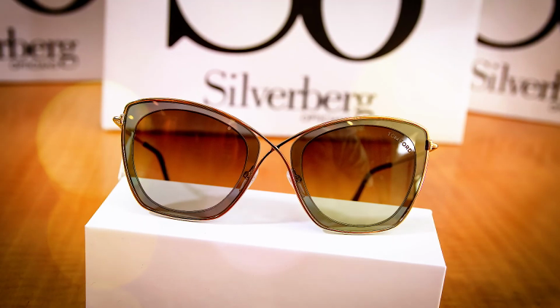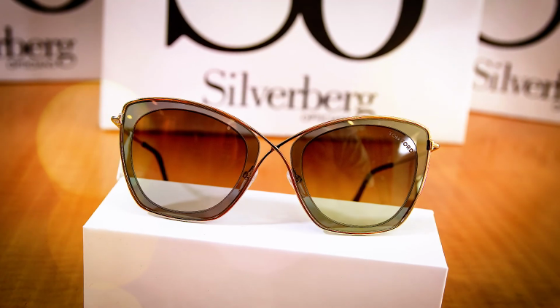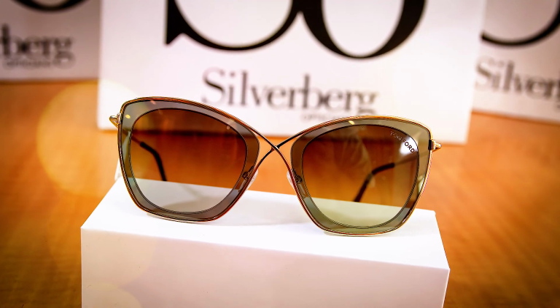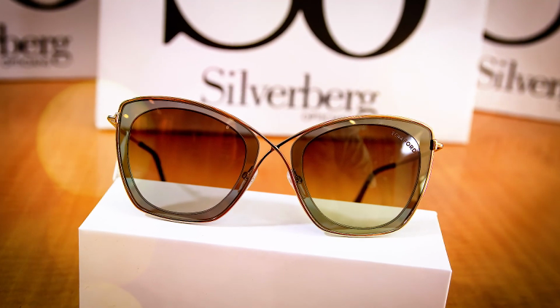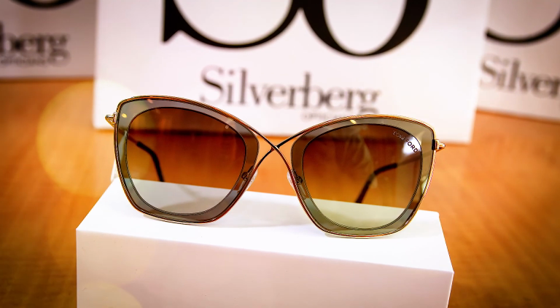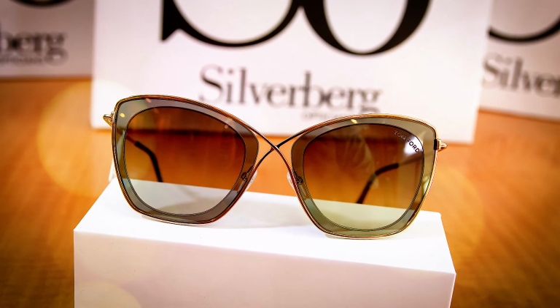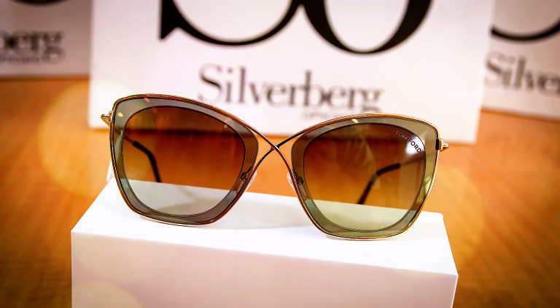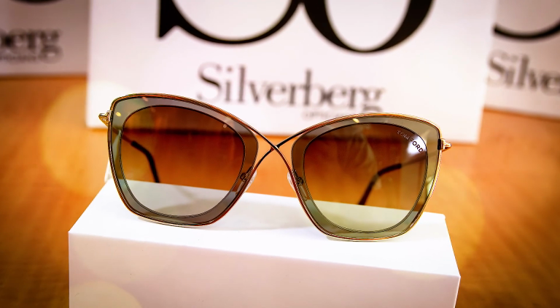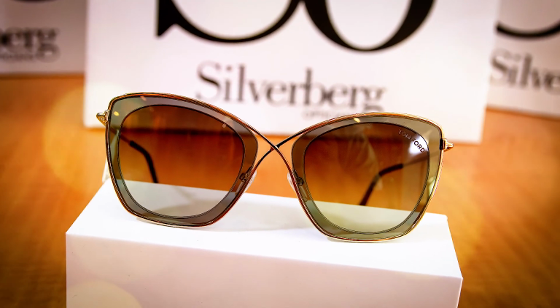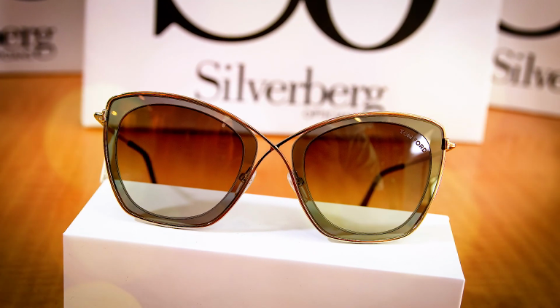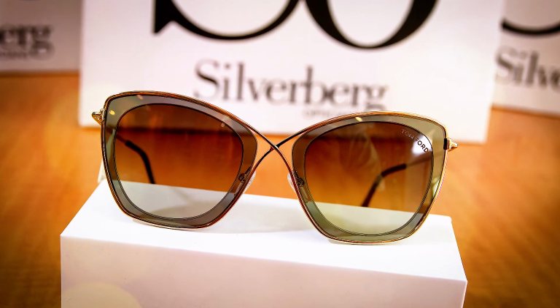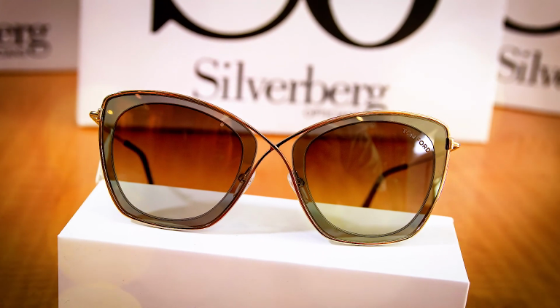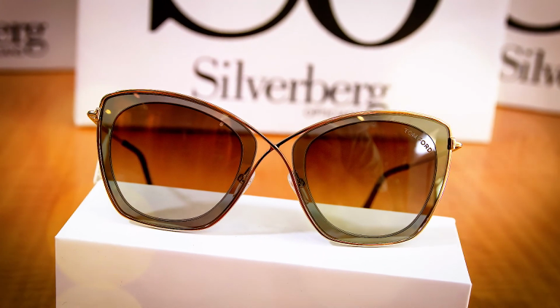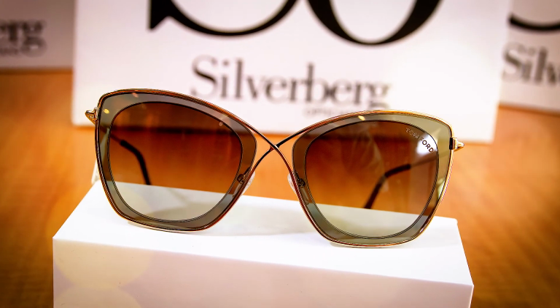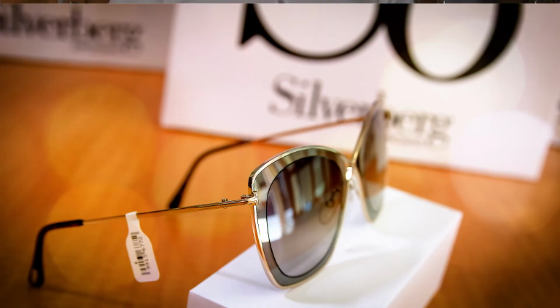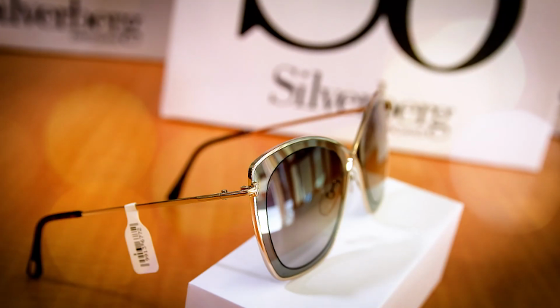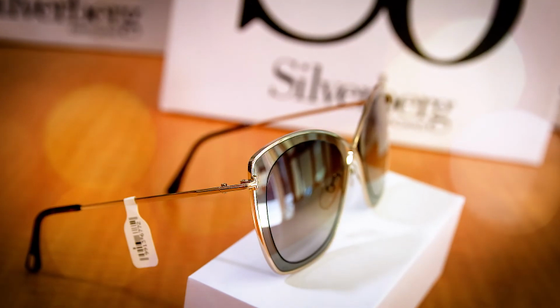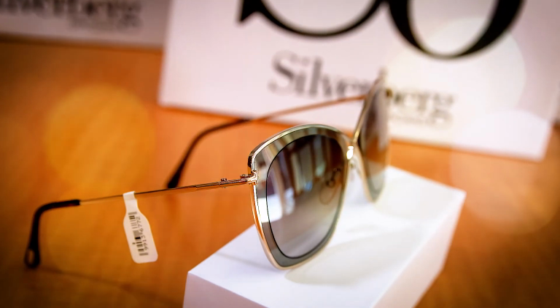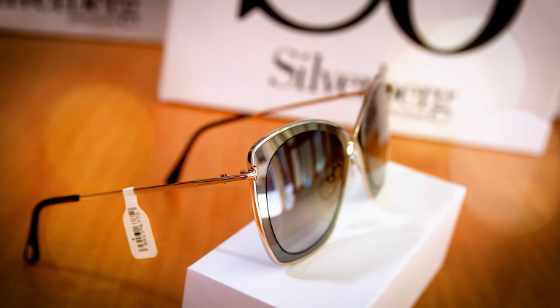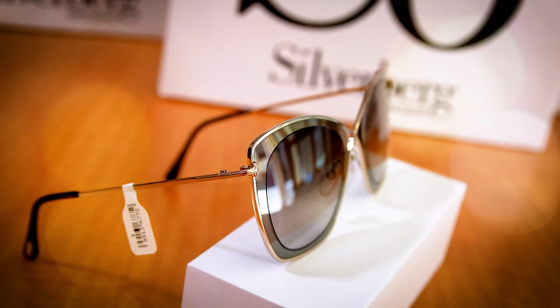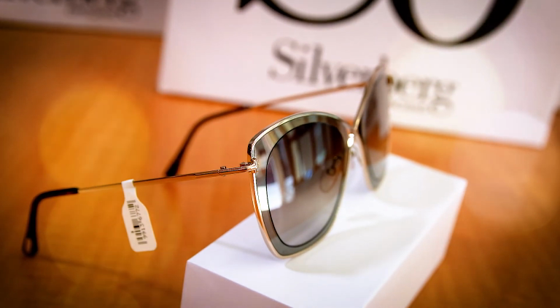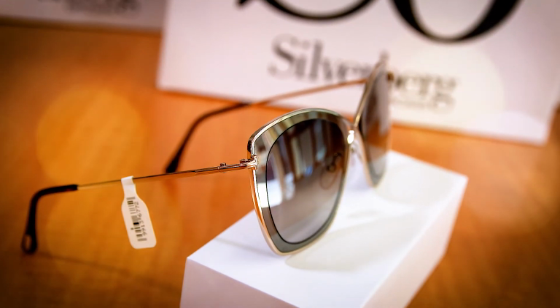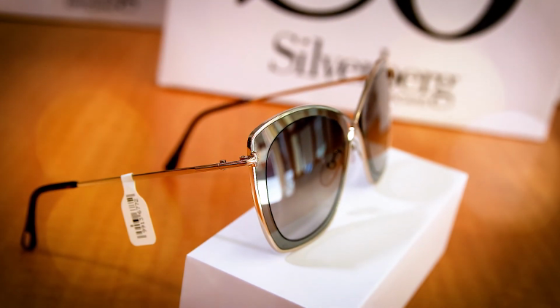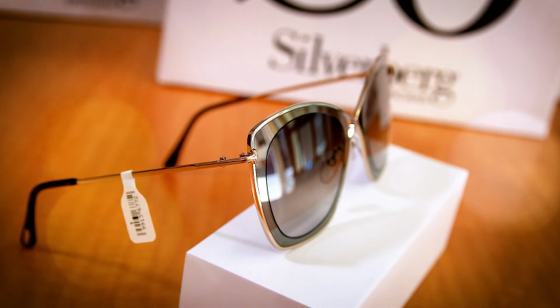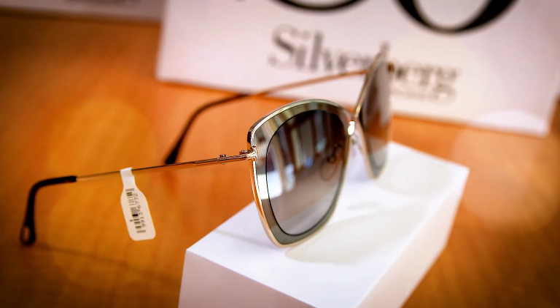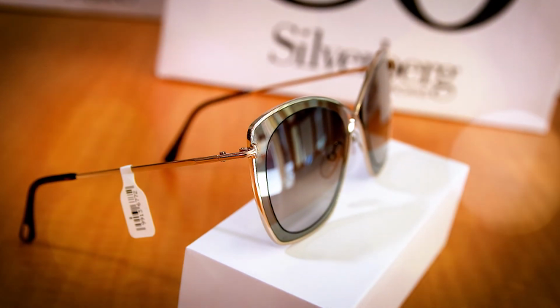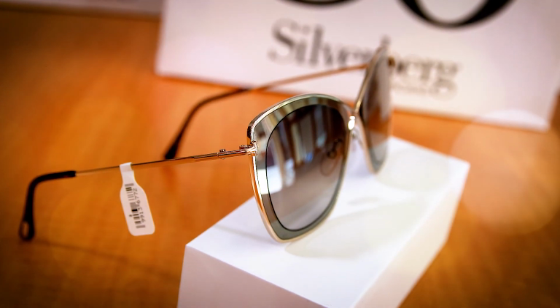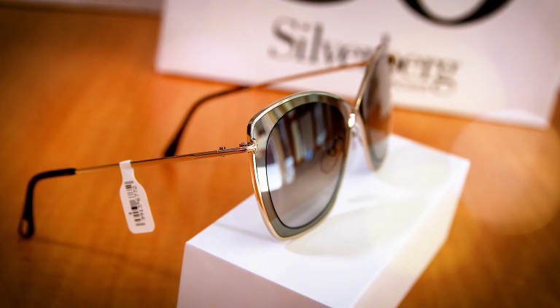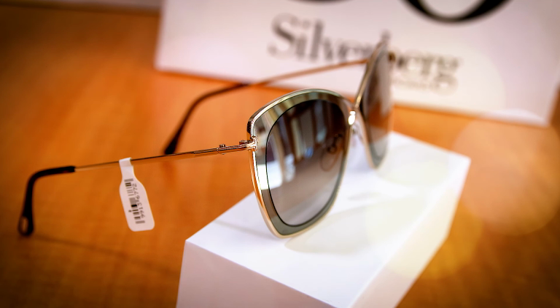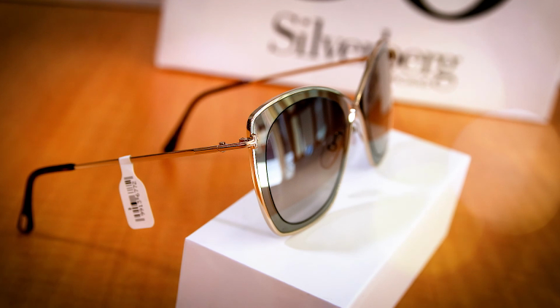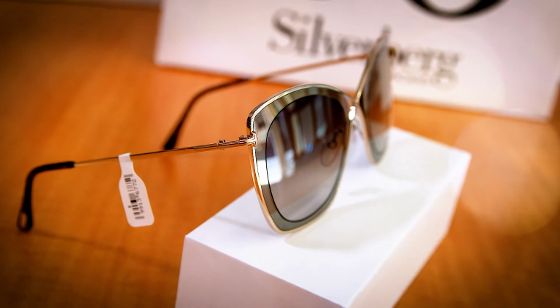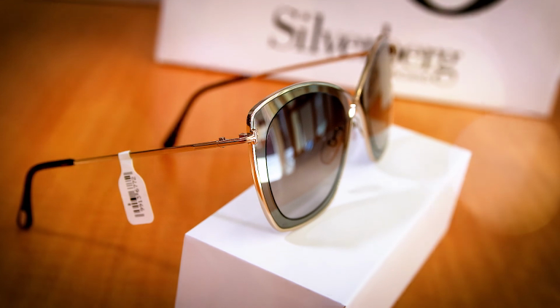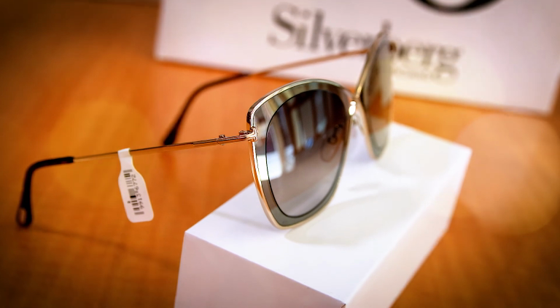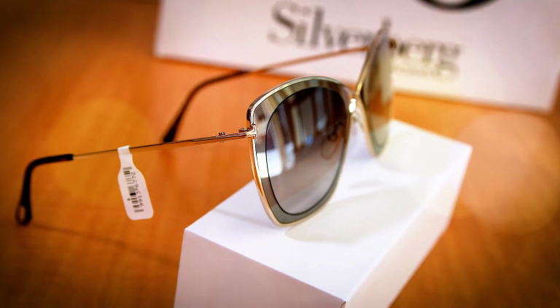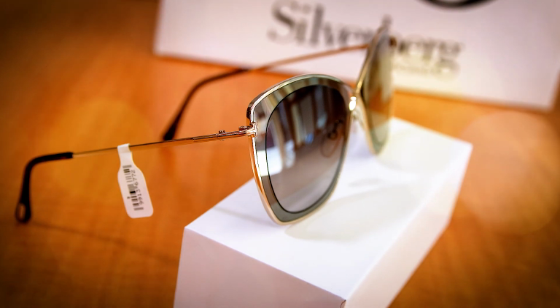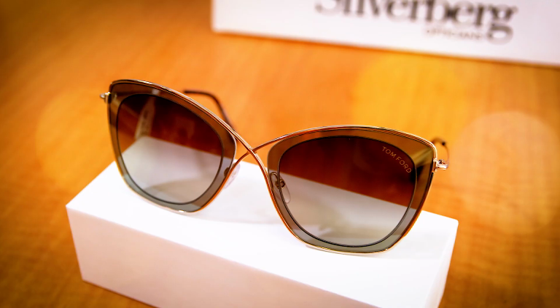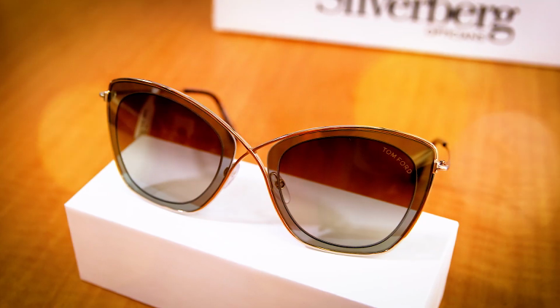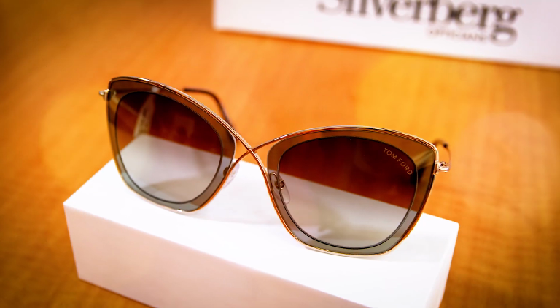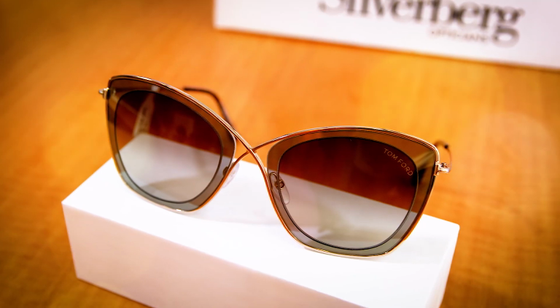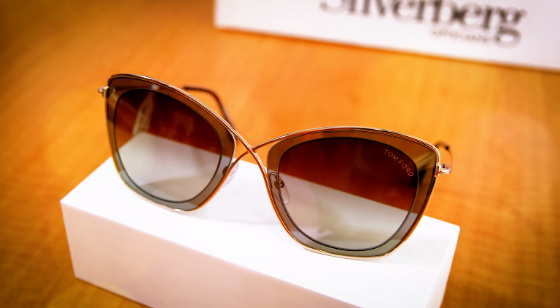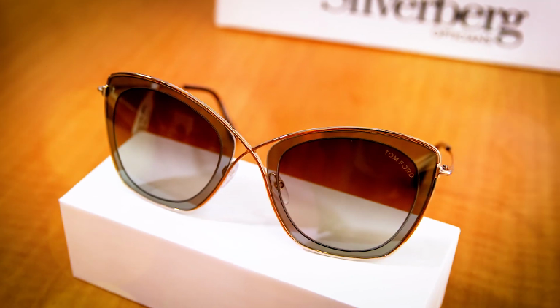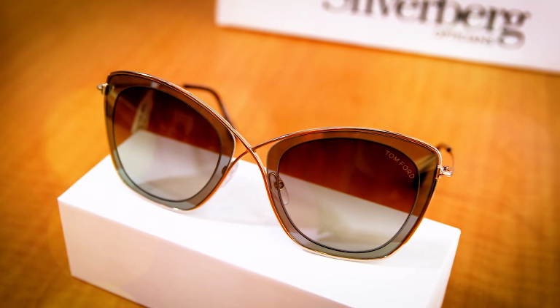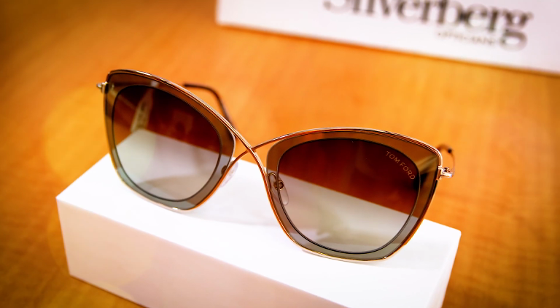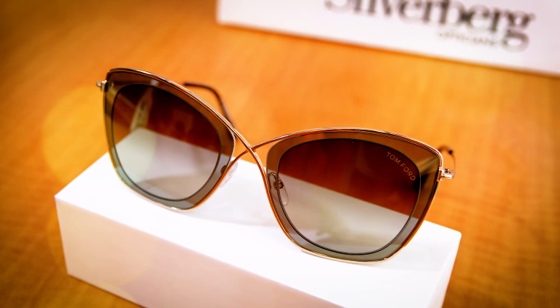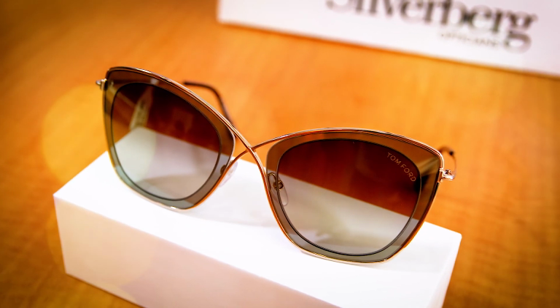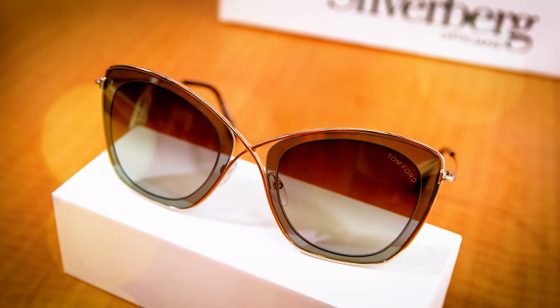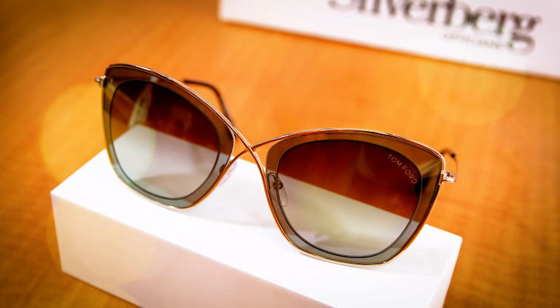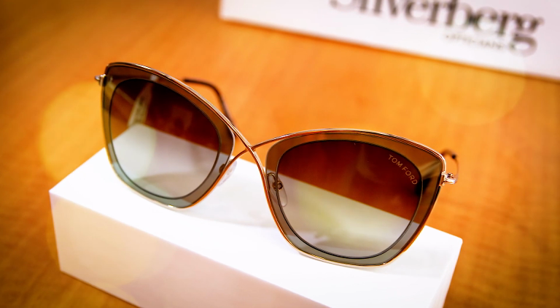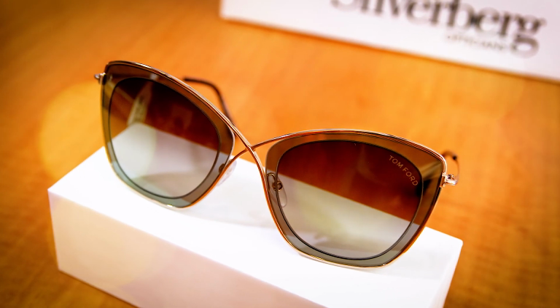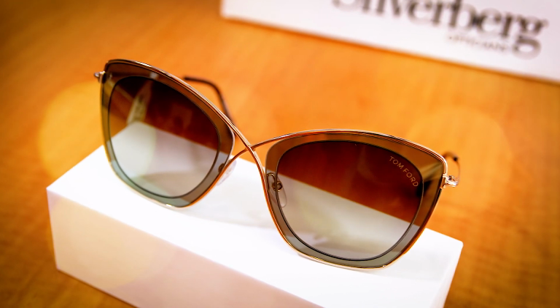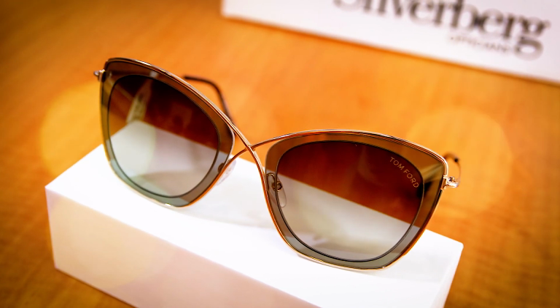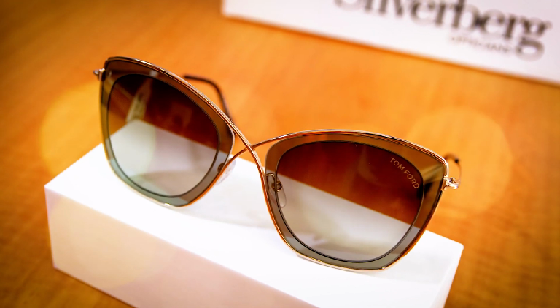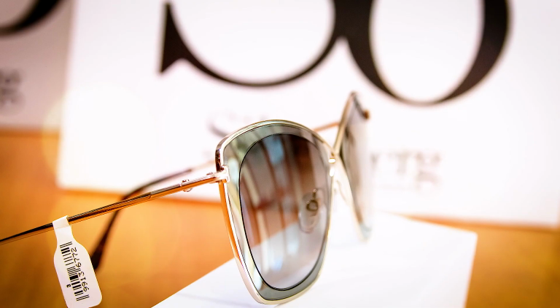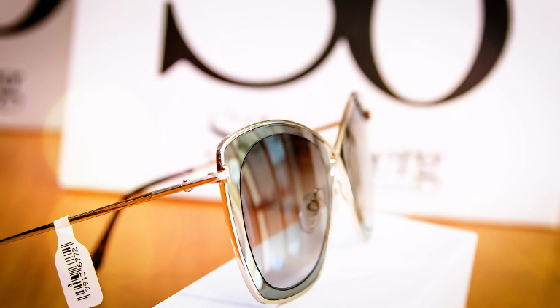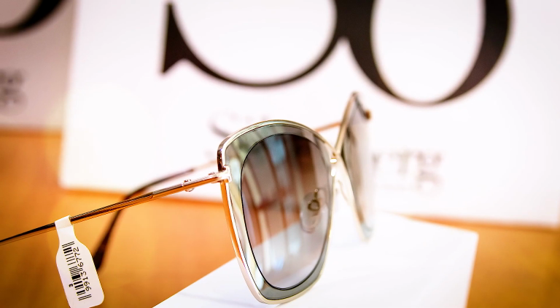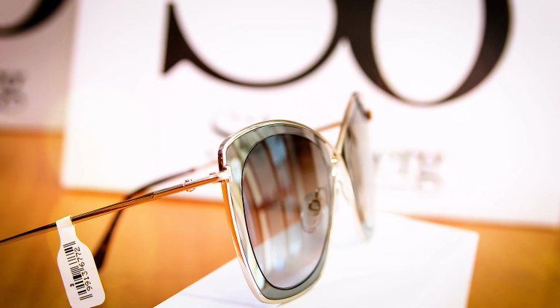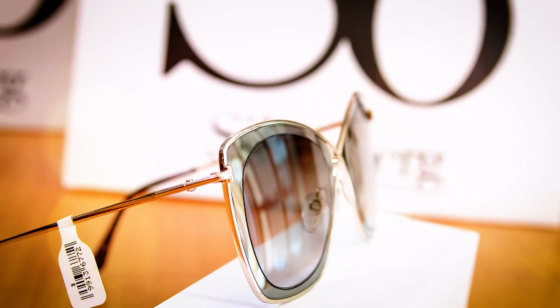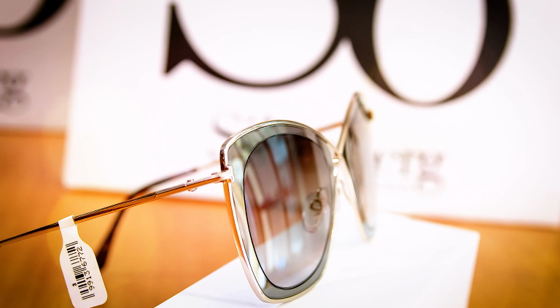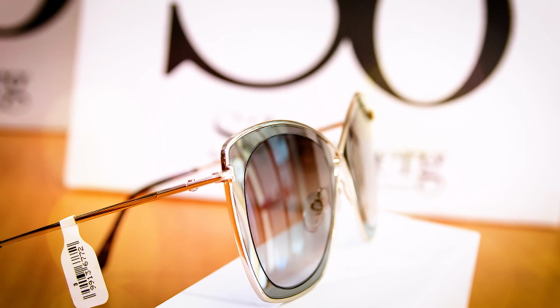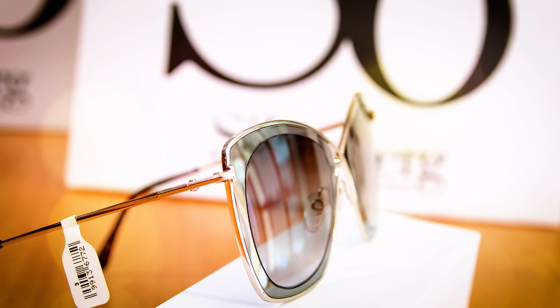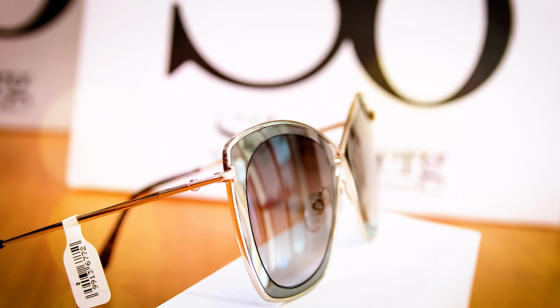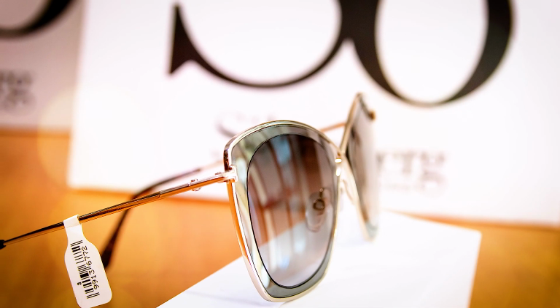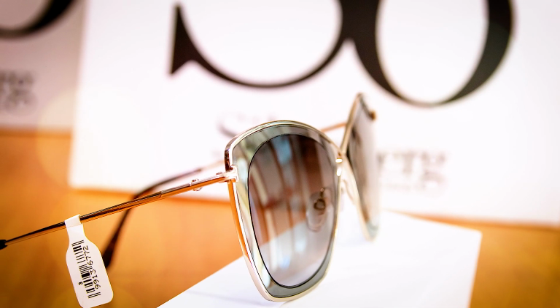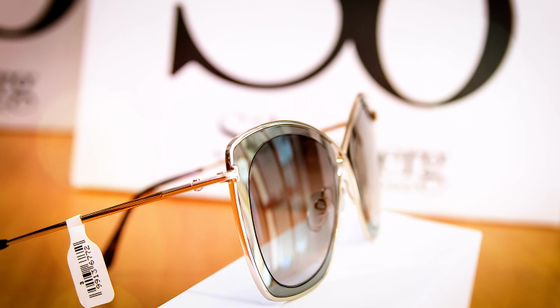Number 2, one of our favourite designers — Tom Ford. The iconic crossover on the bridge, beautiful soft colour in the frame, and the detailing on the lens.